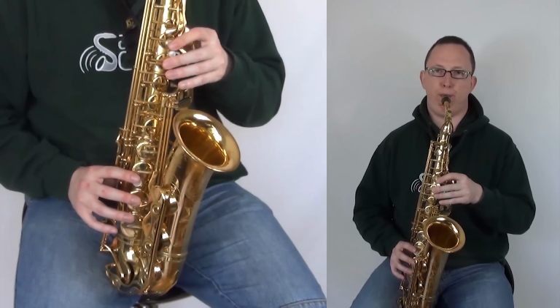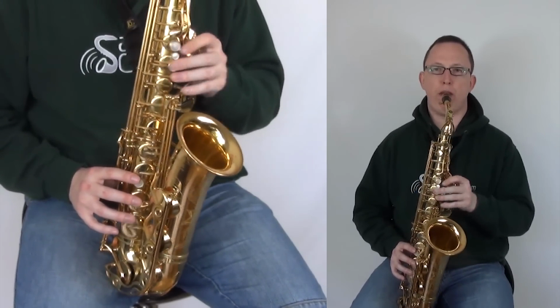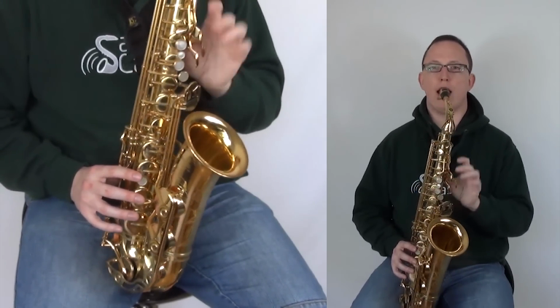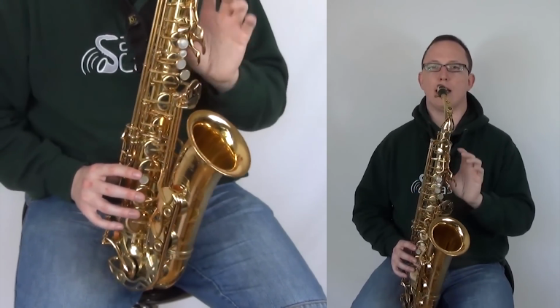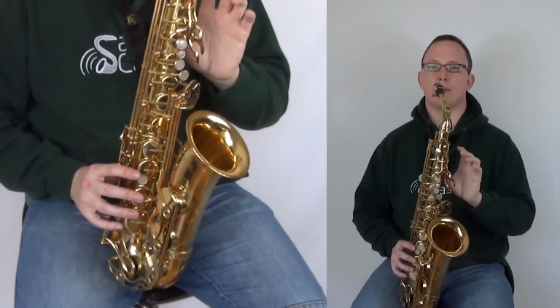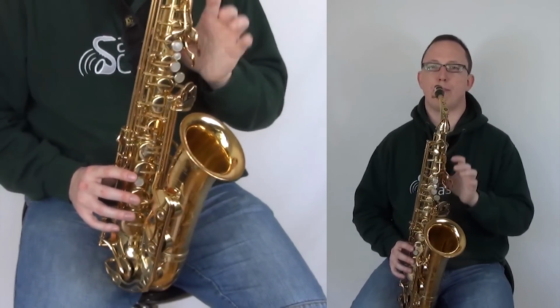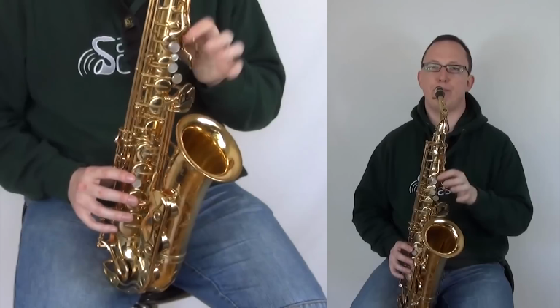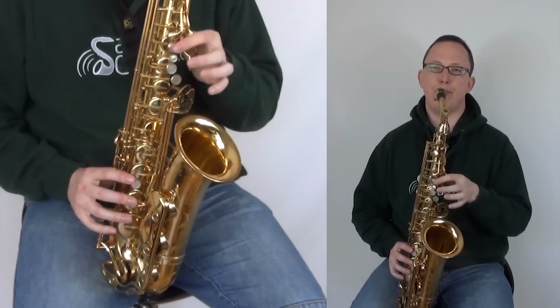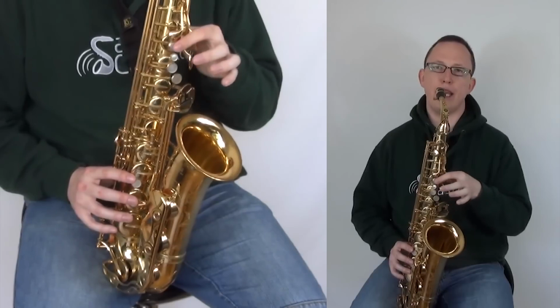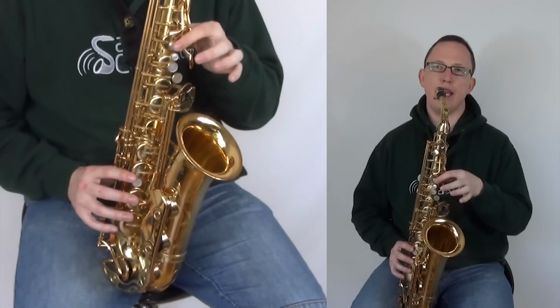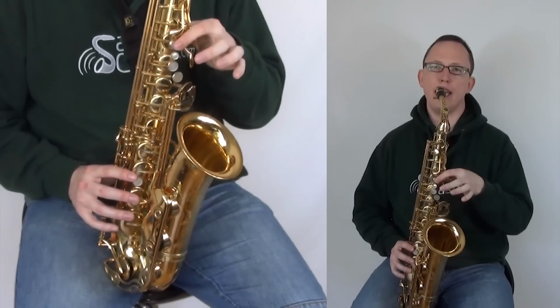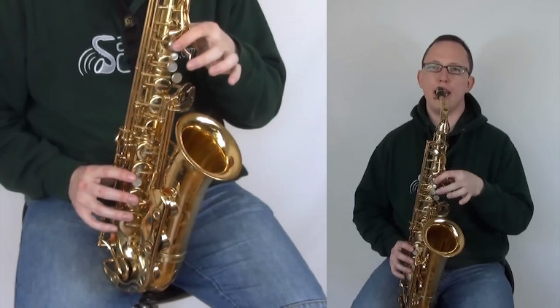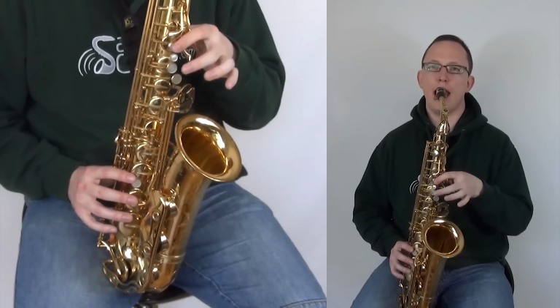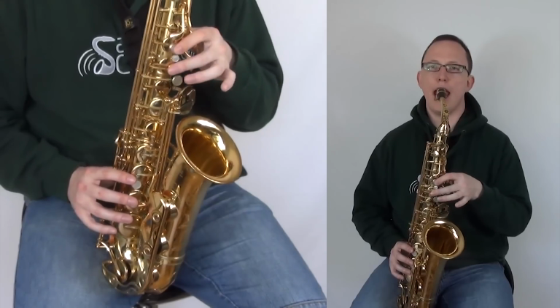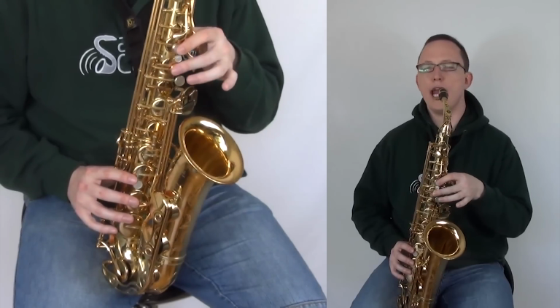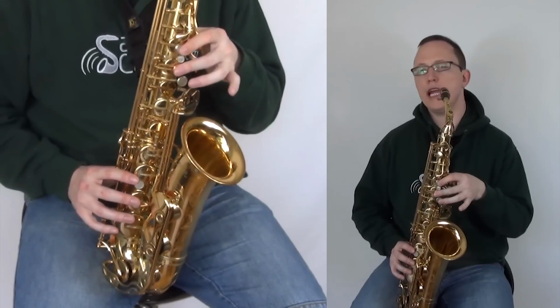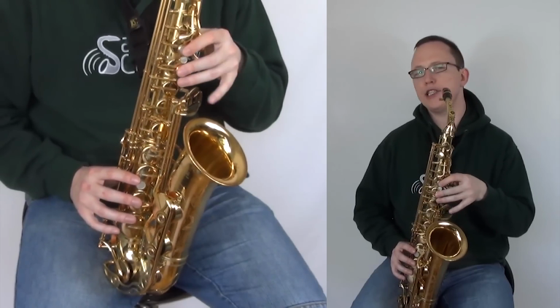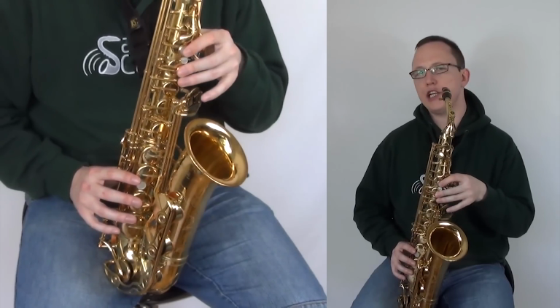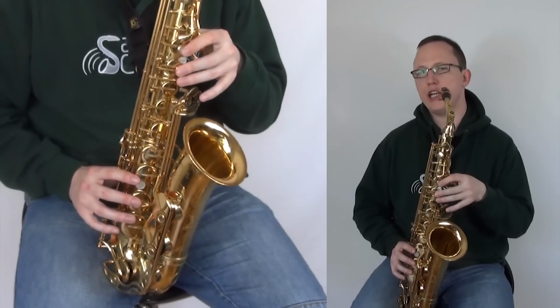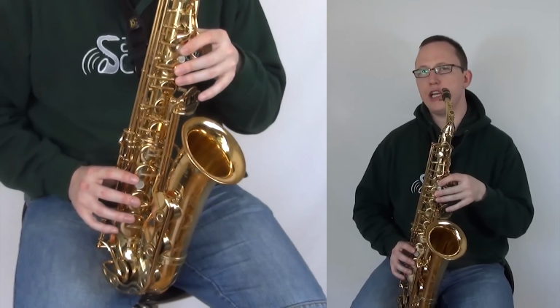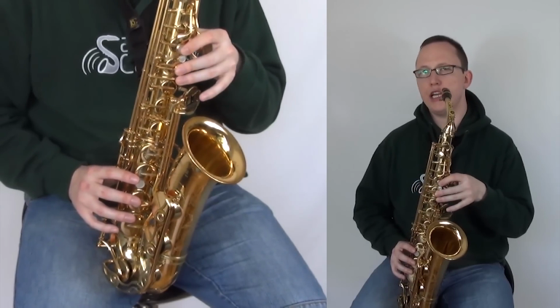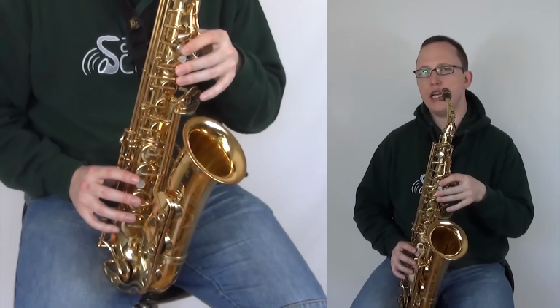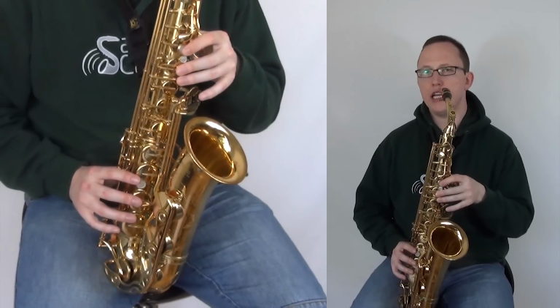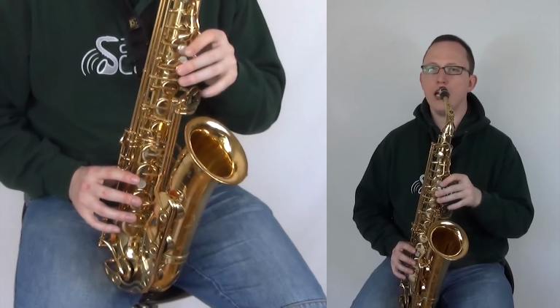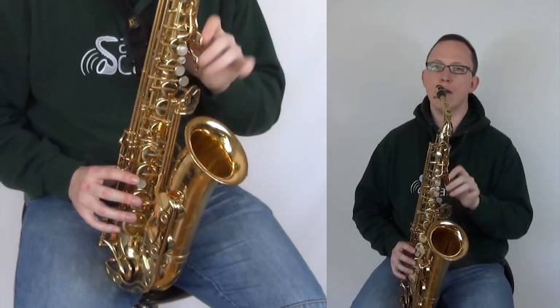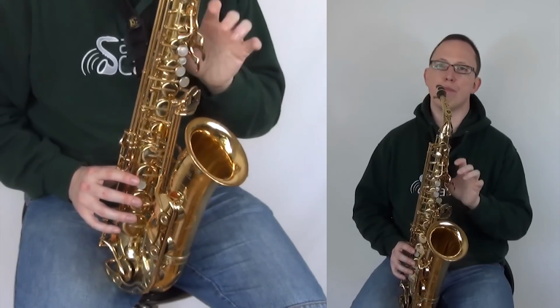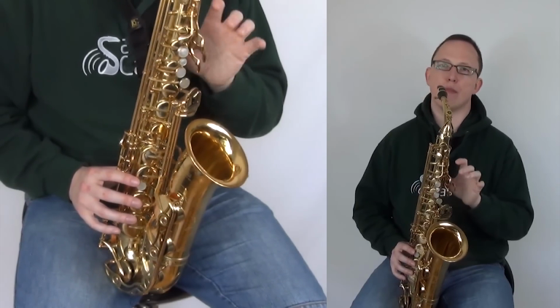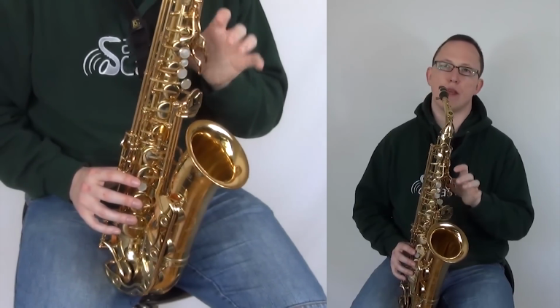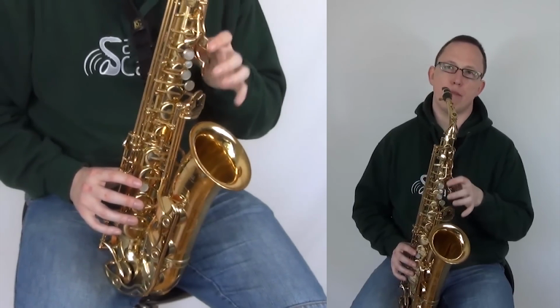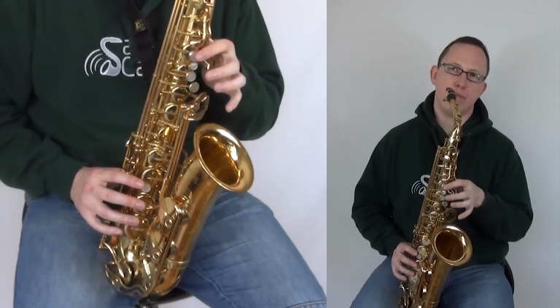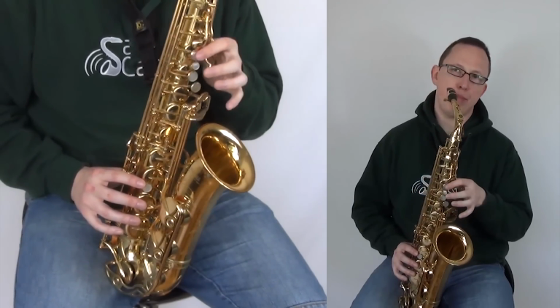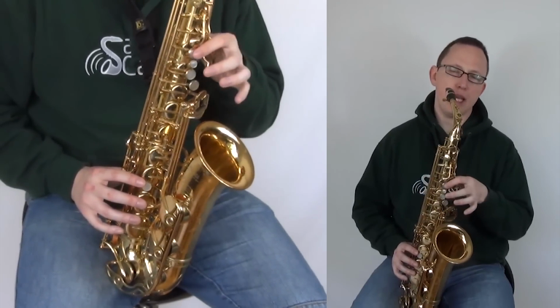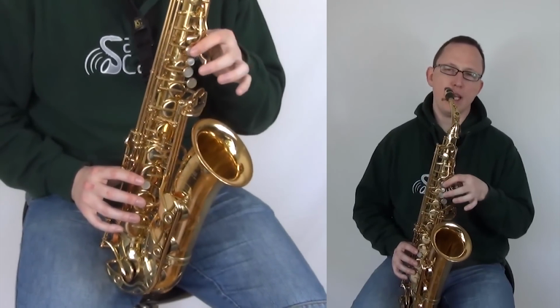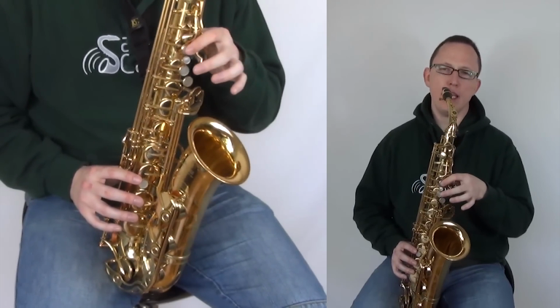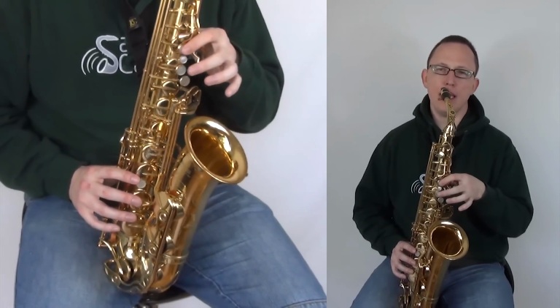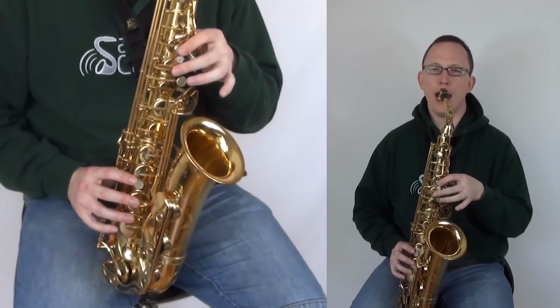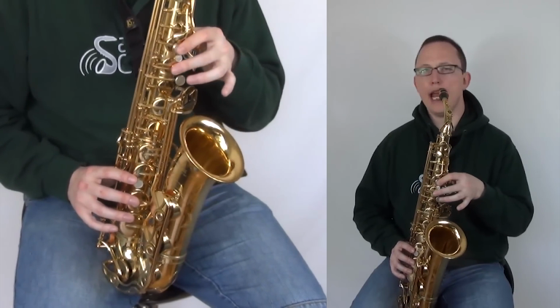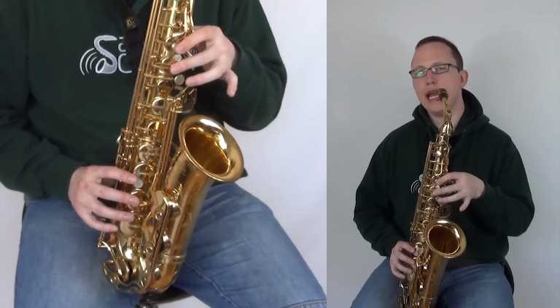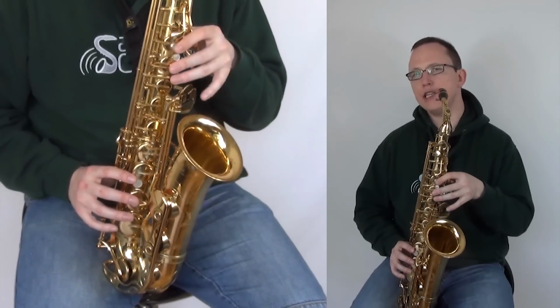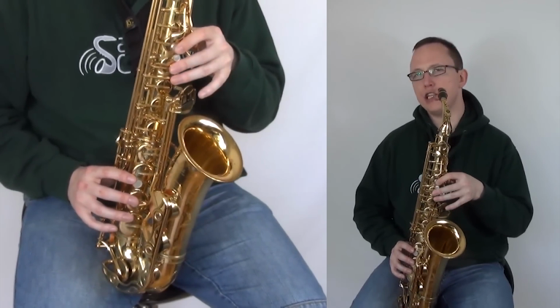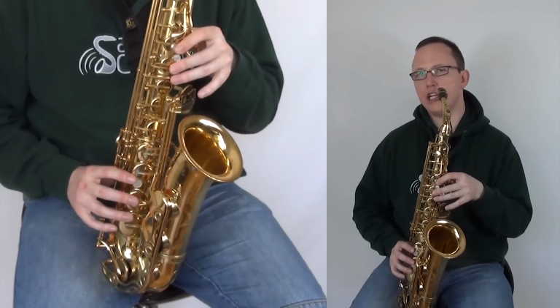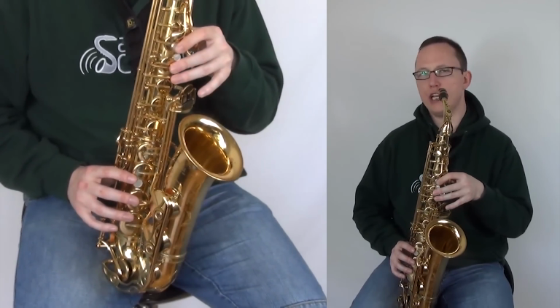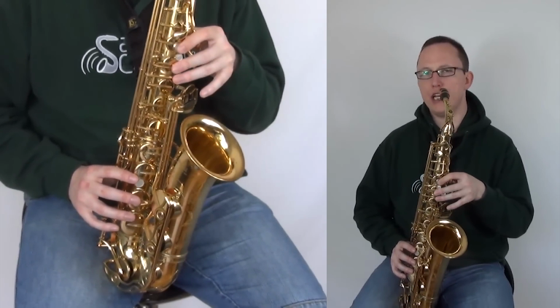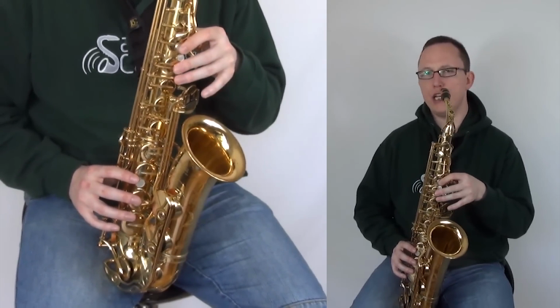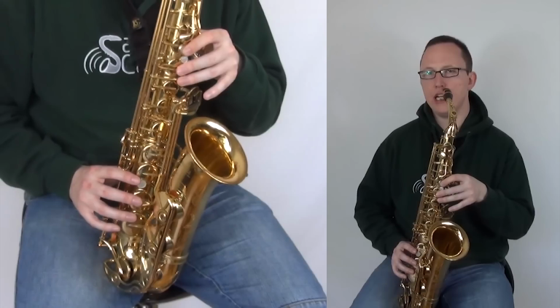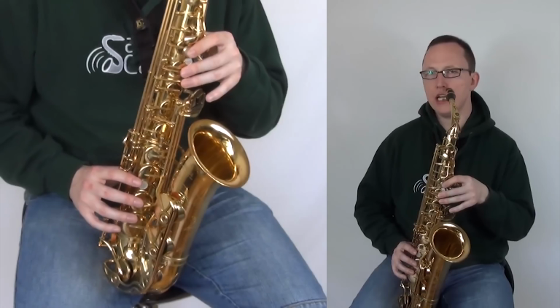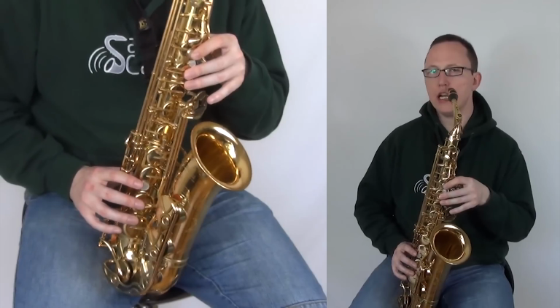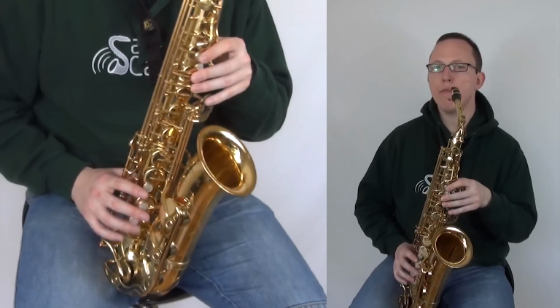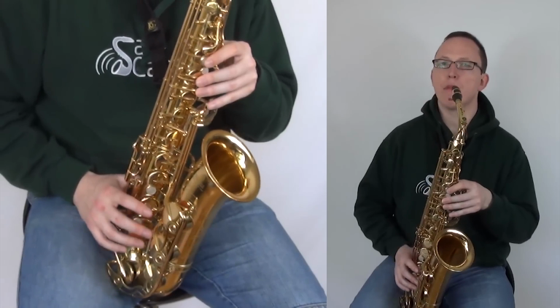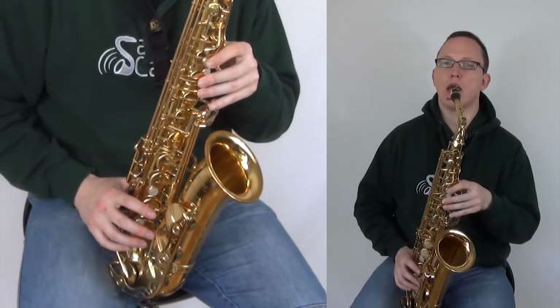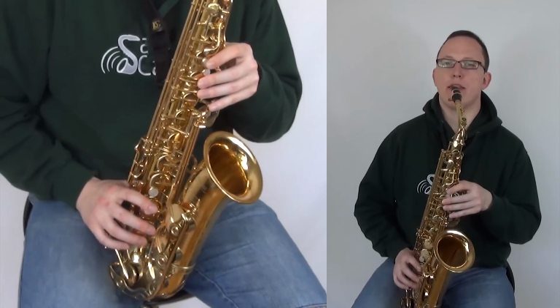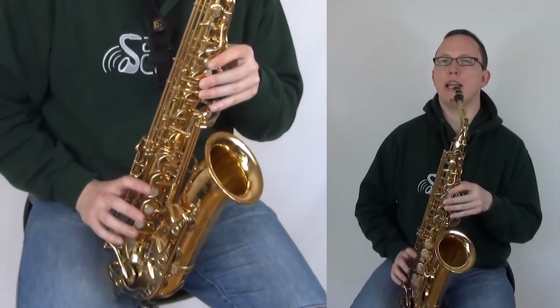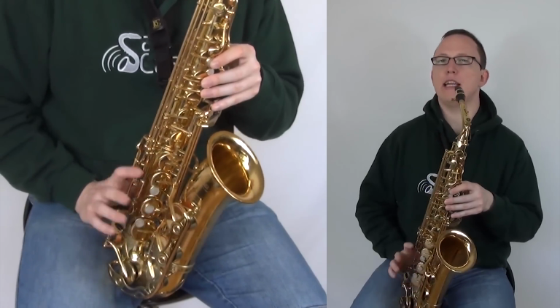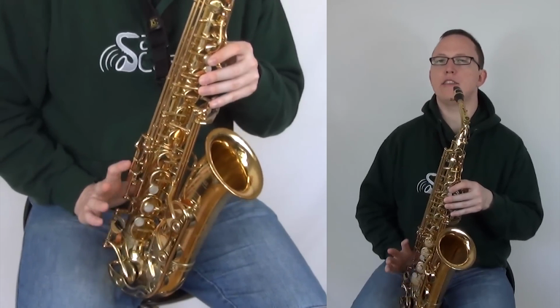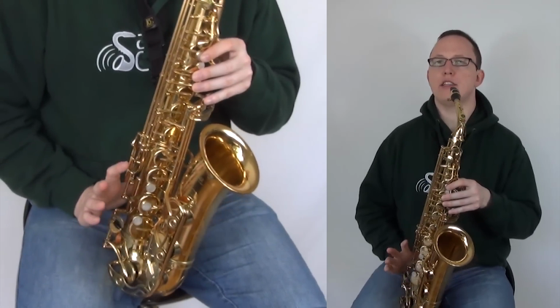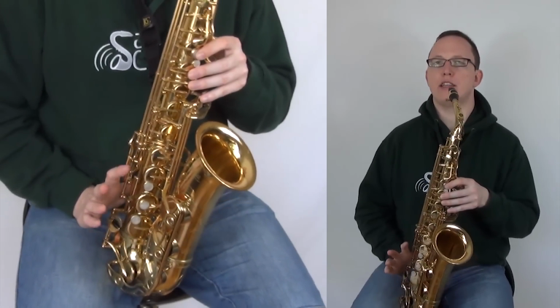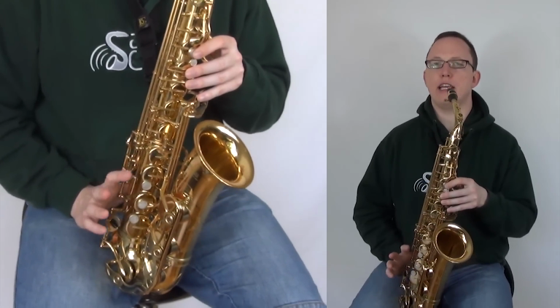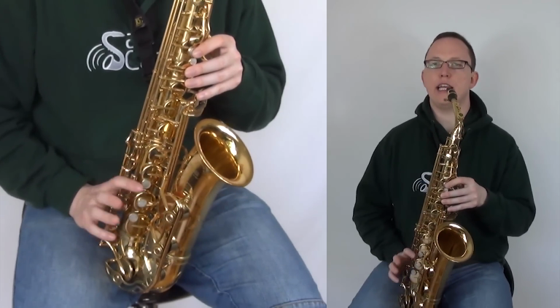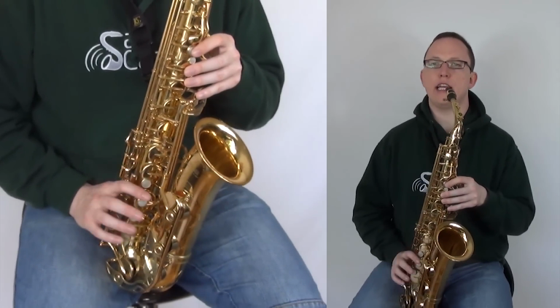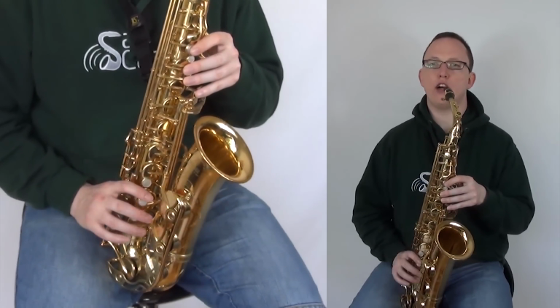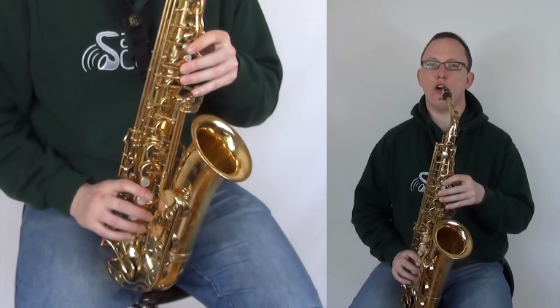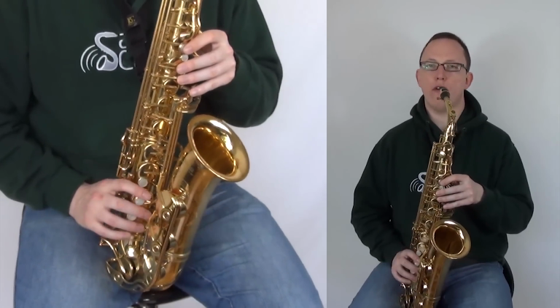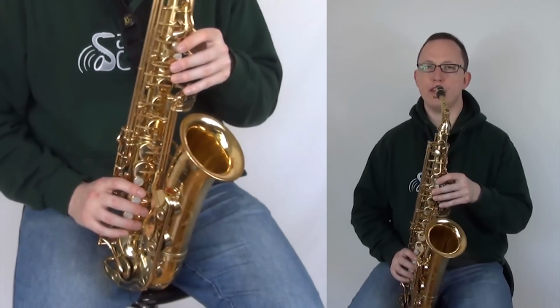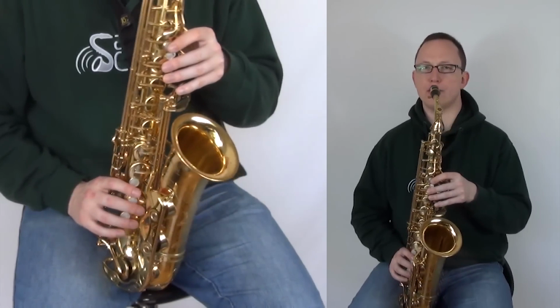That's B, A, G, B, A, G. Then into the chorus.